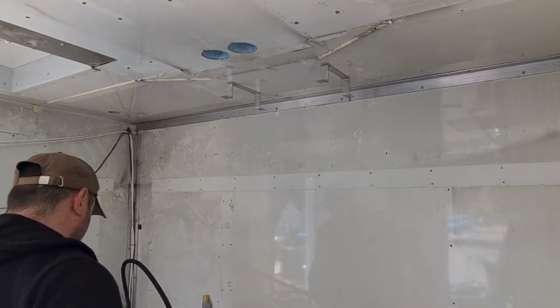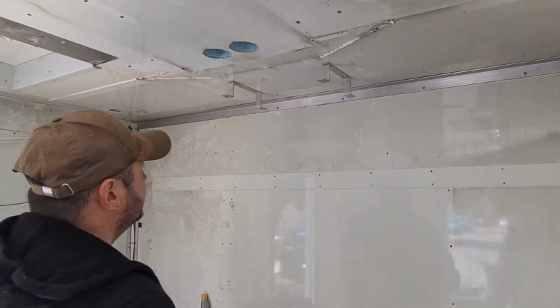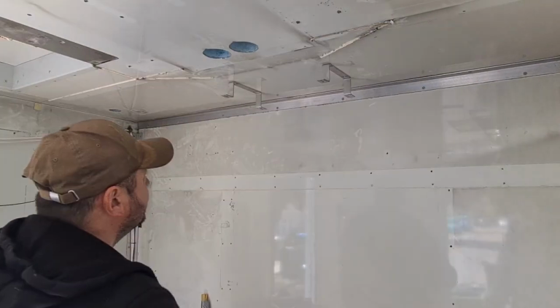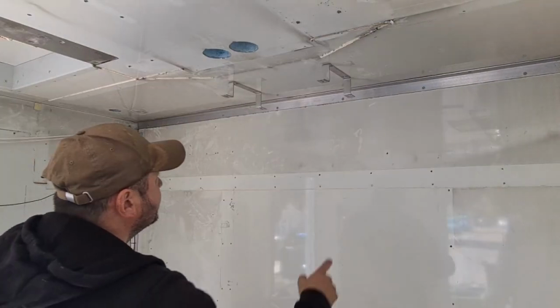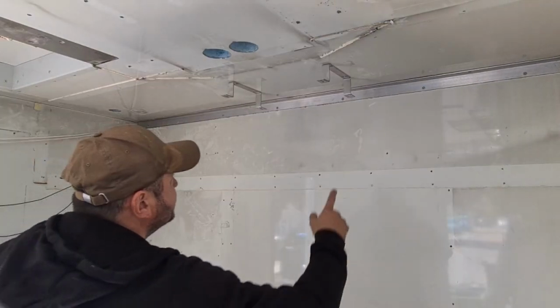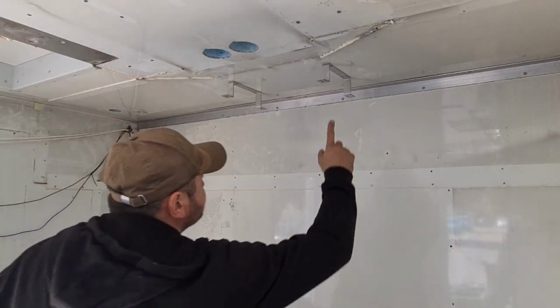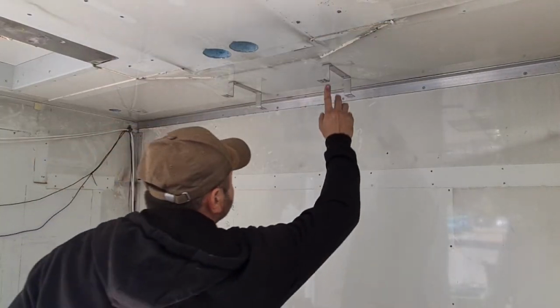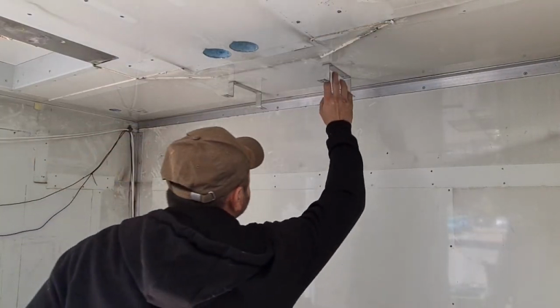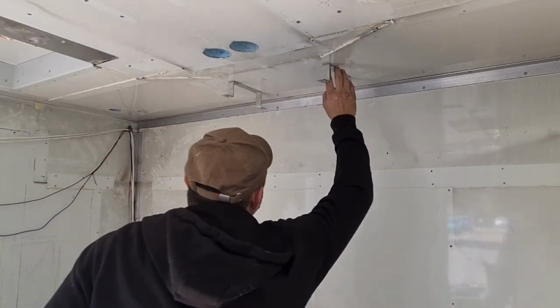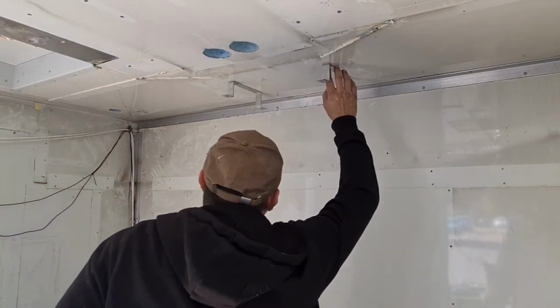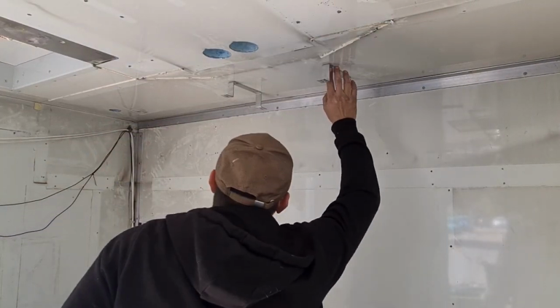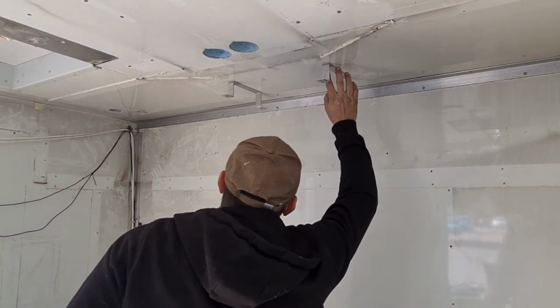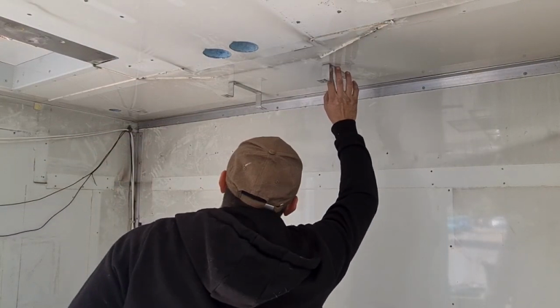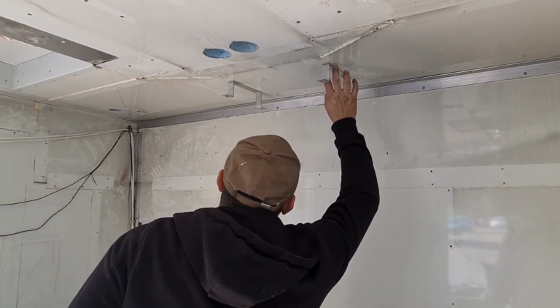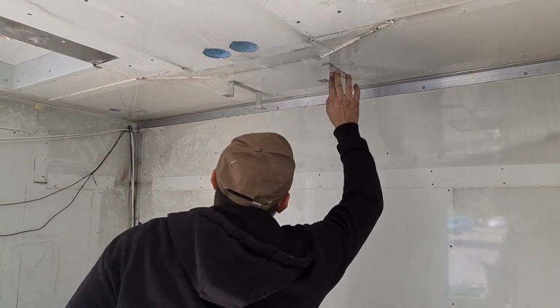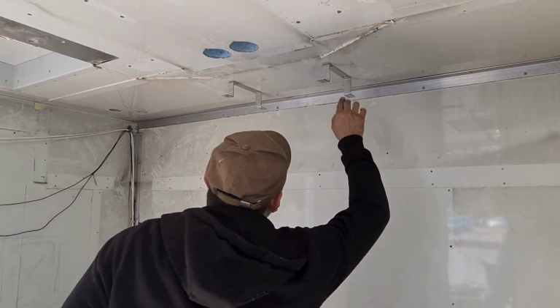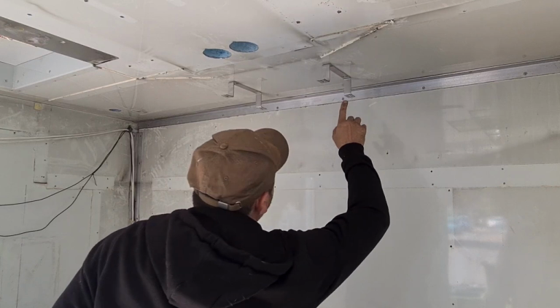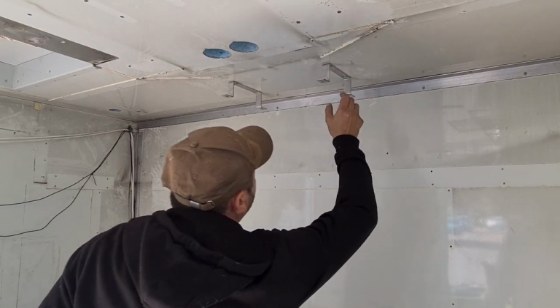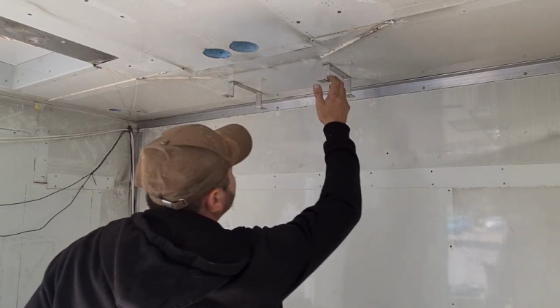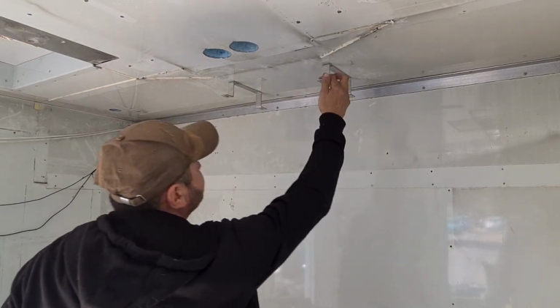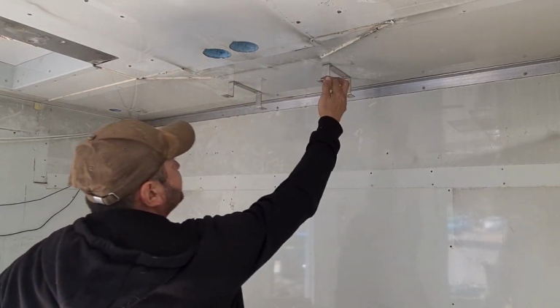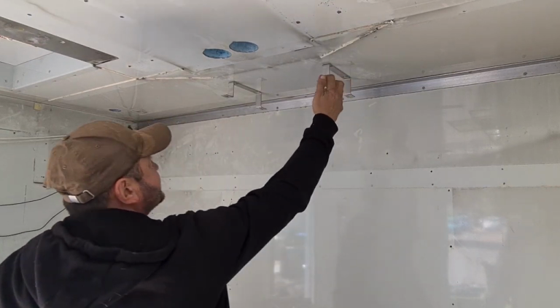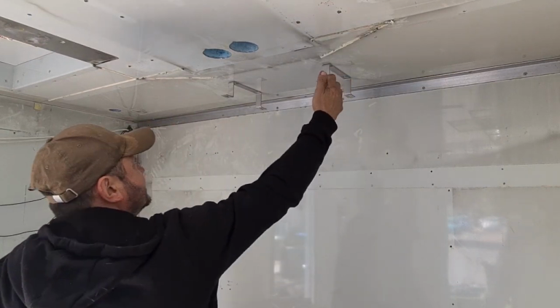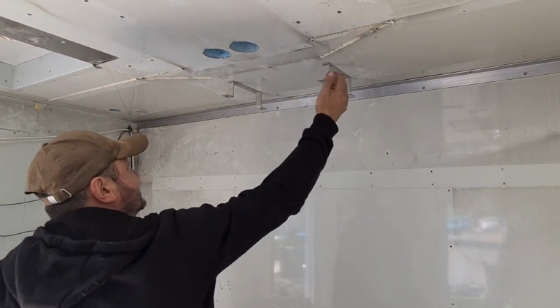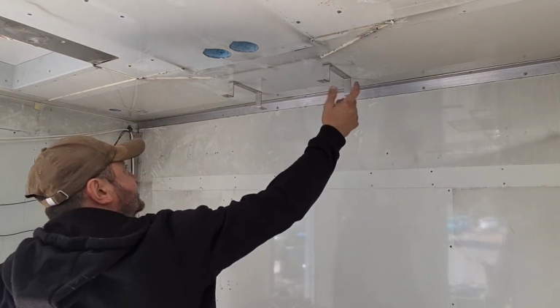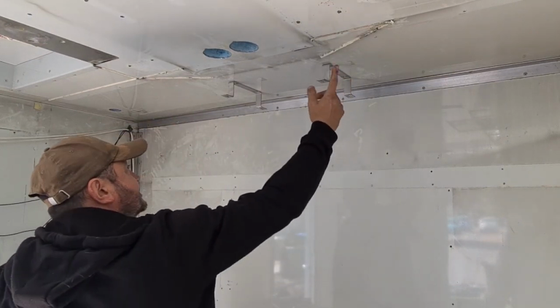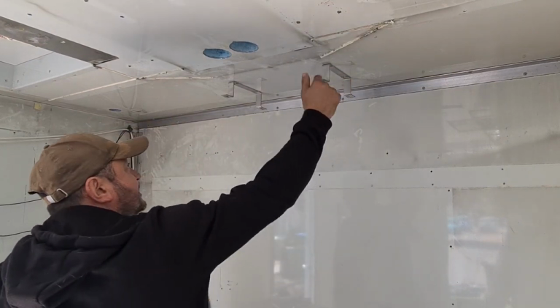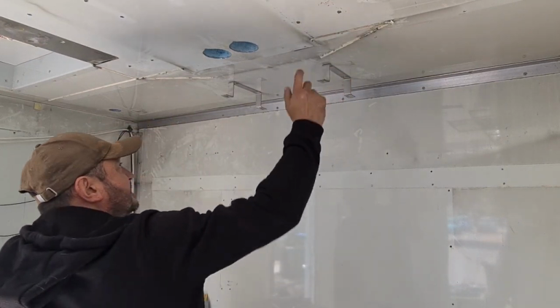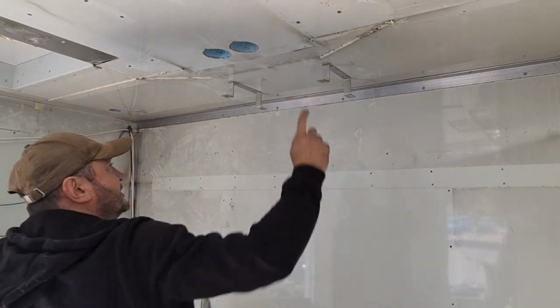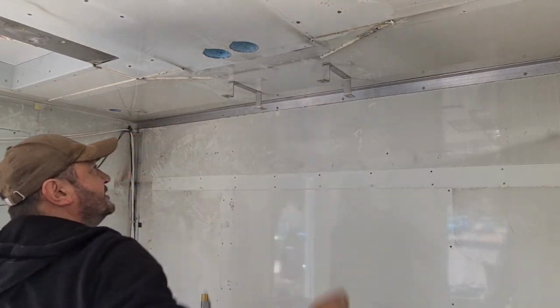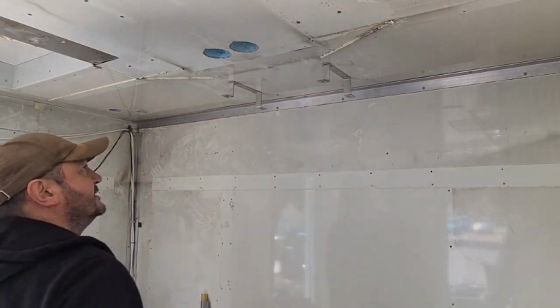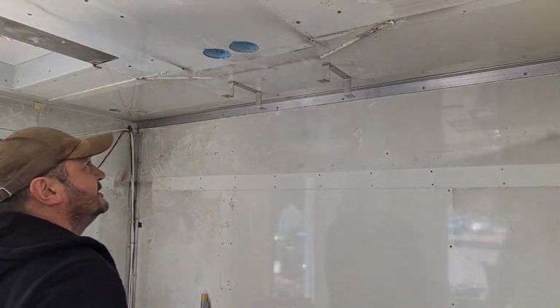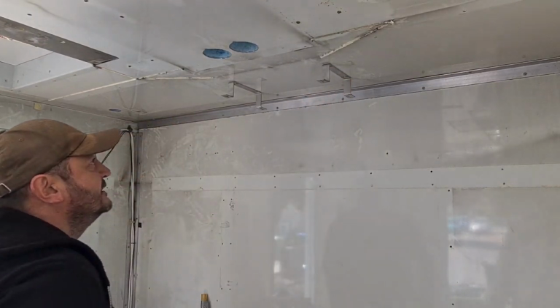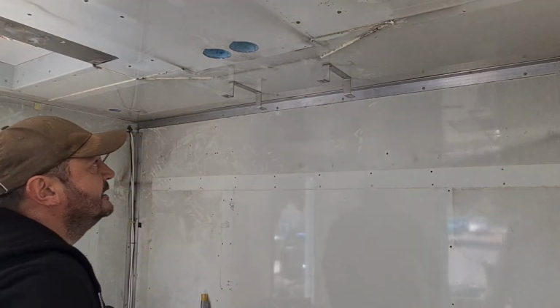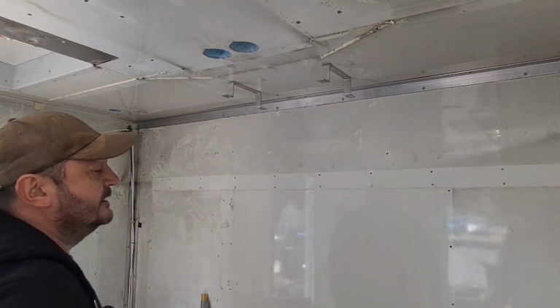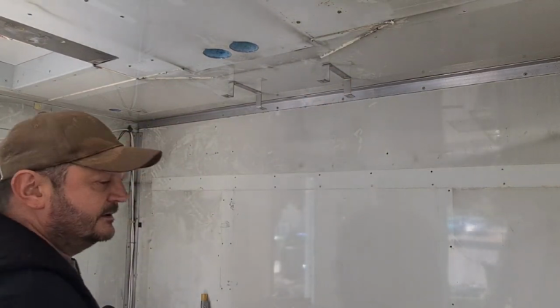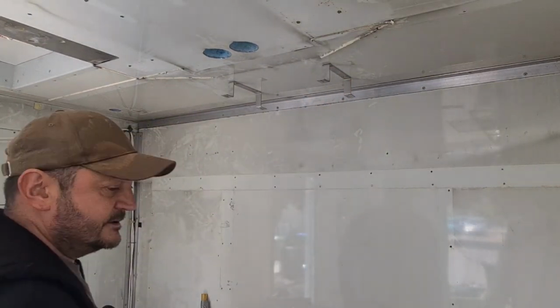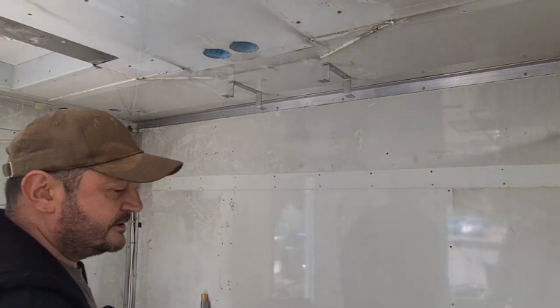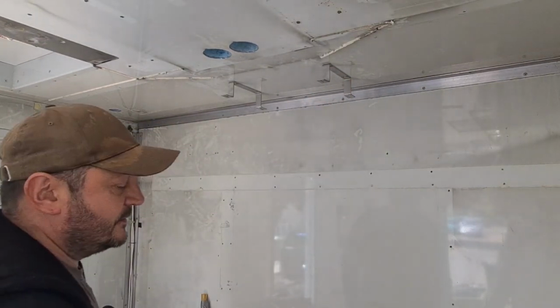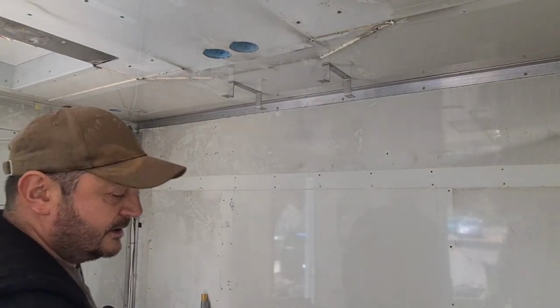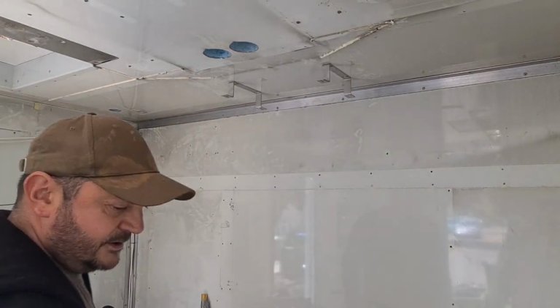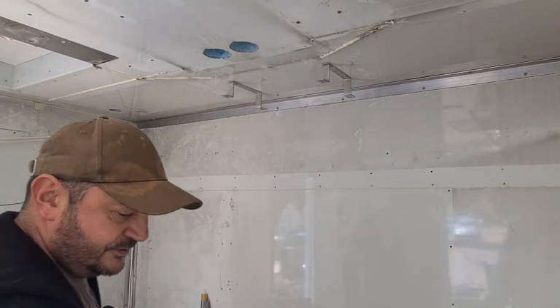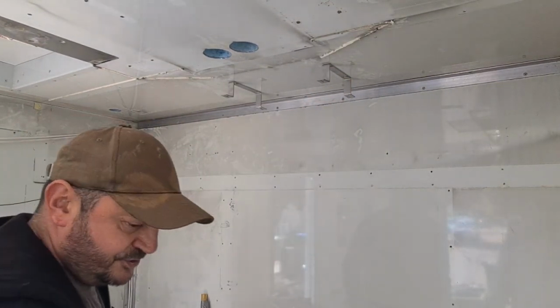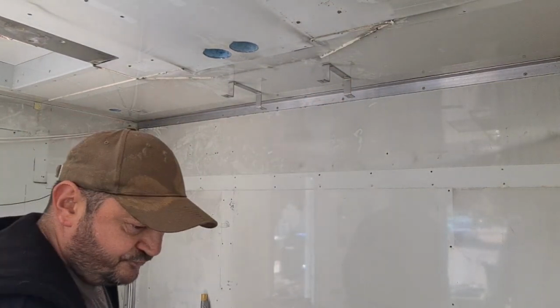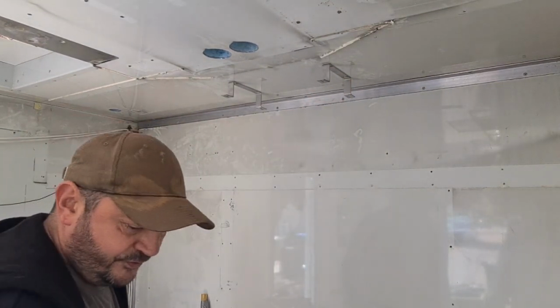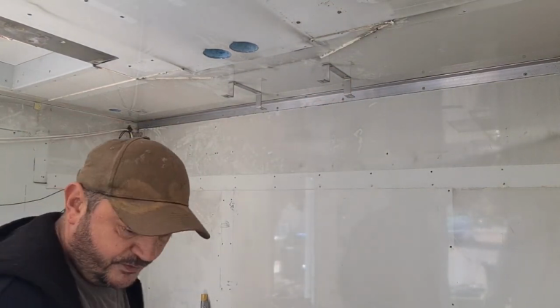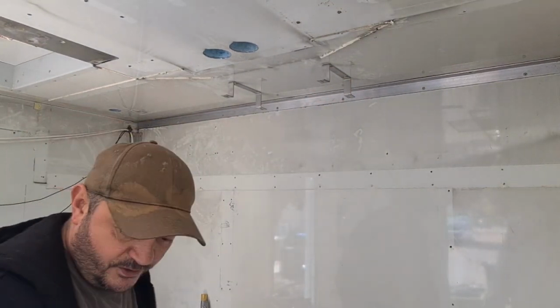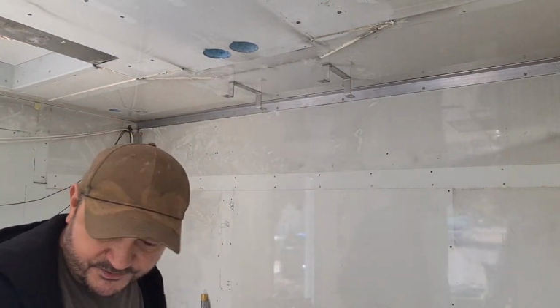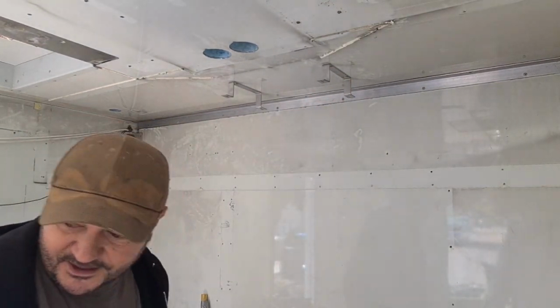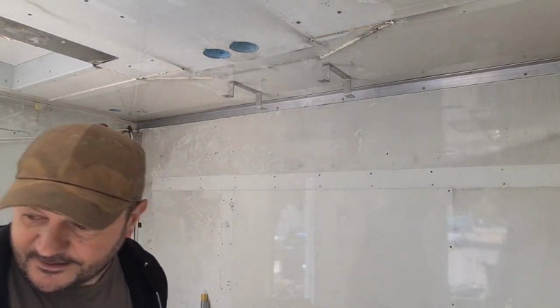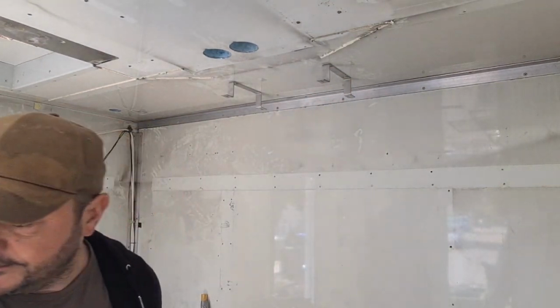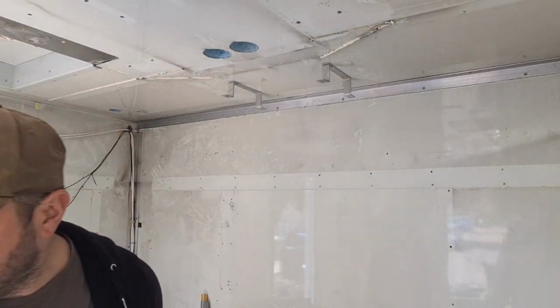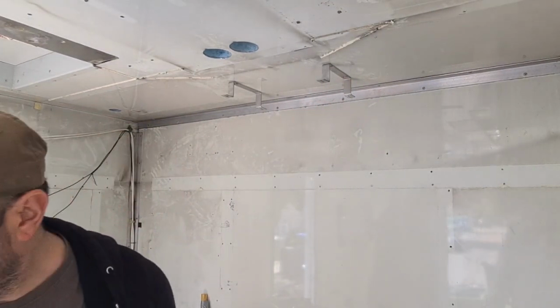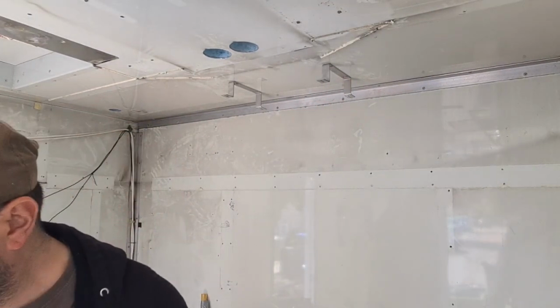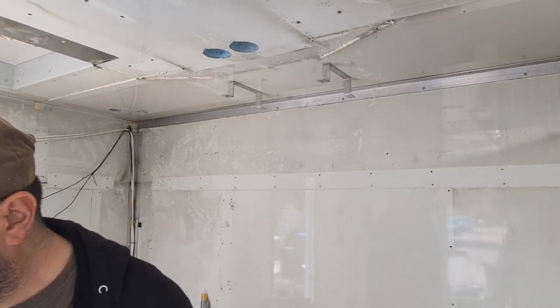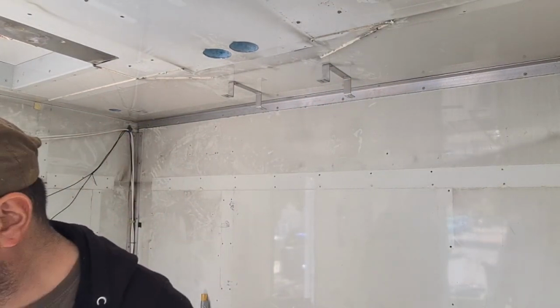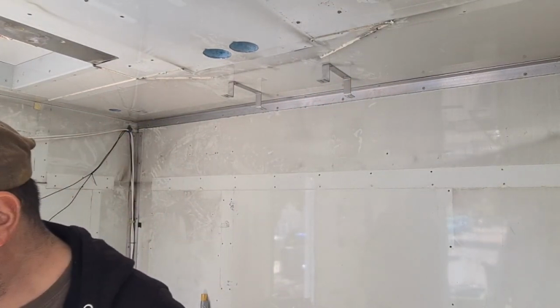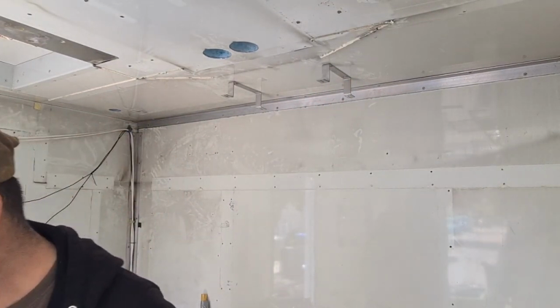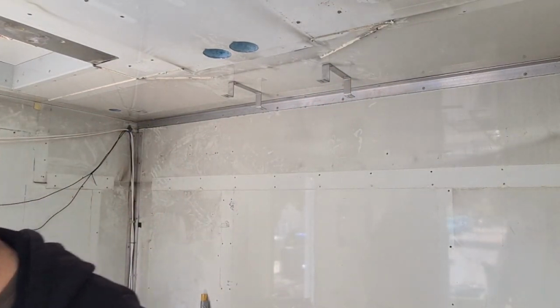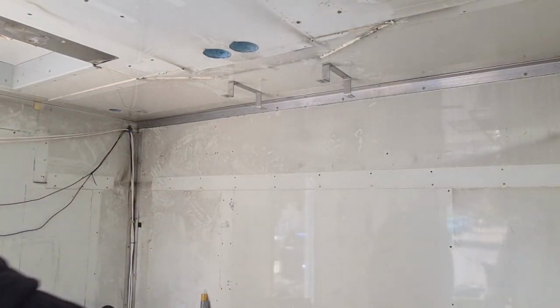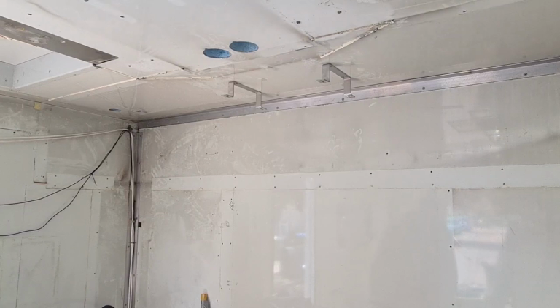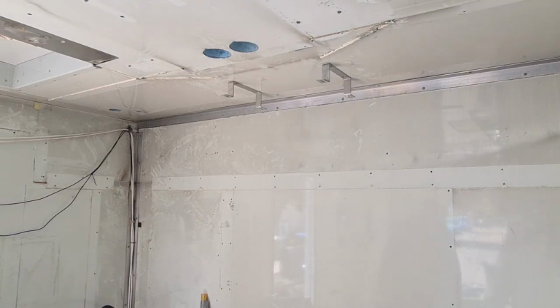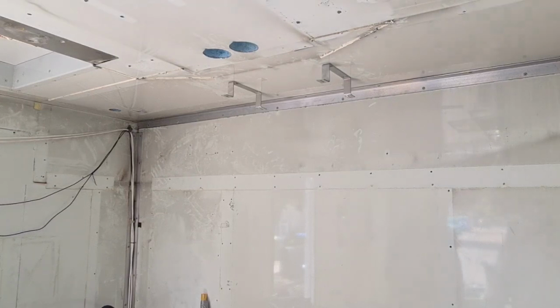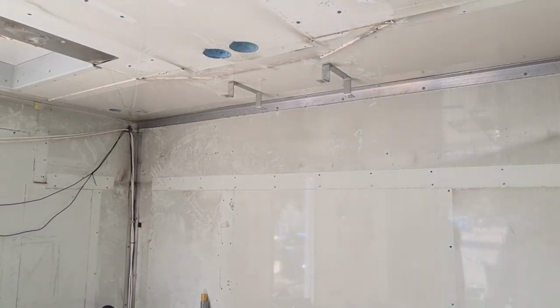These are just held in with four rivets each, so I'll just drill those out — get a 5mm drill bit for it.